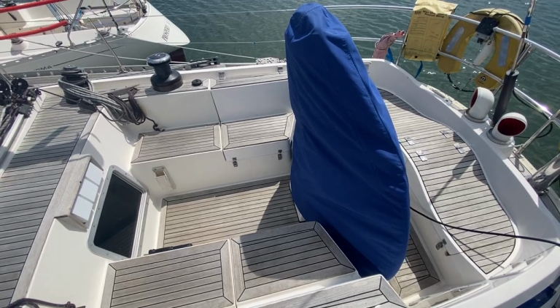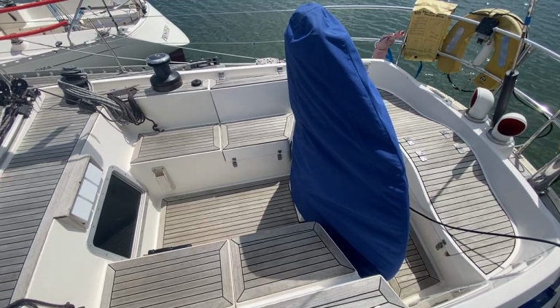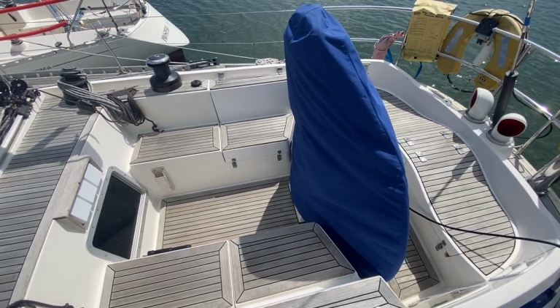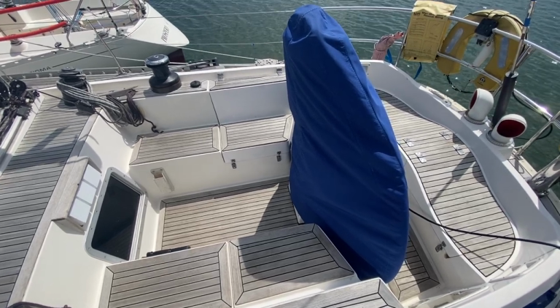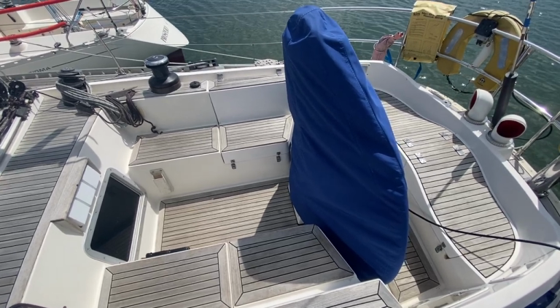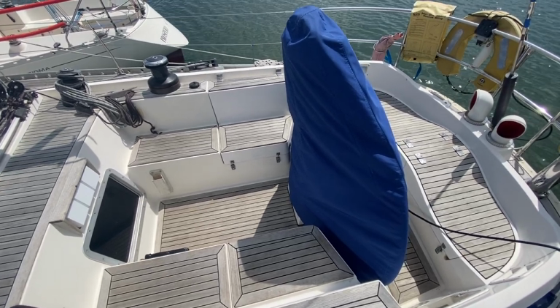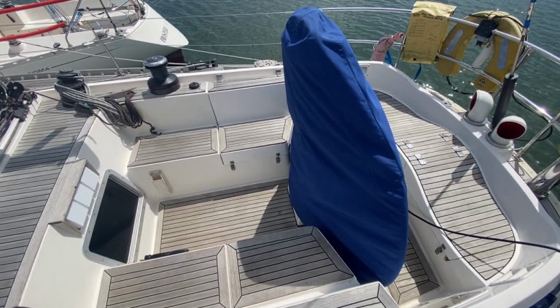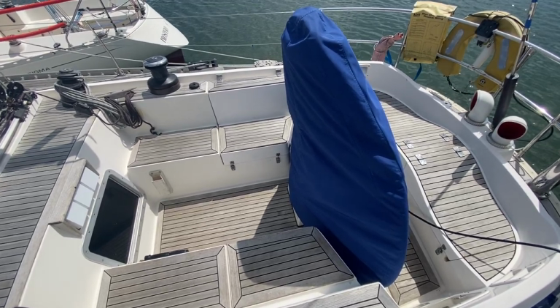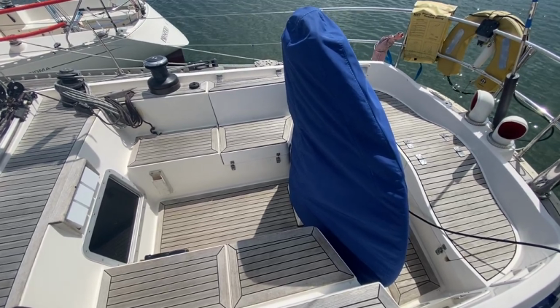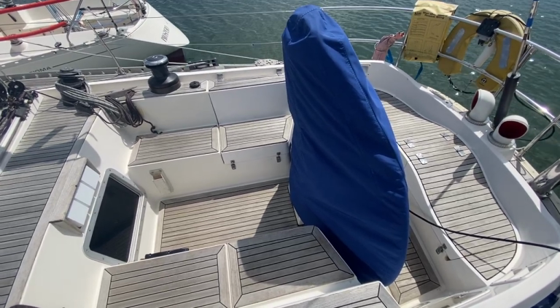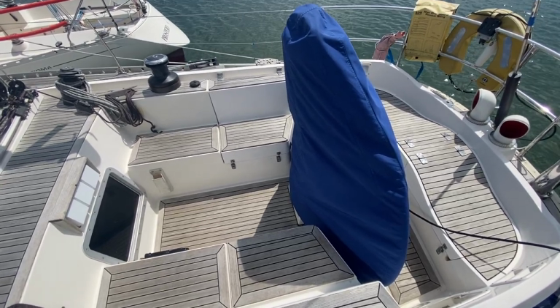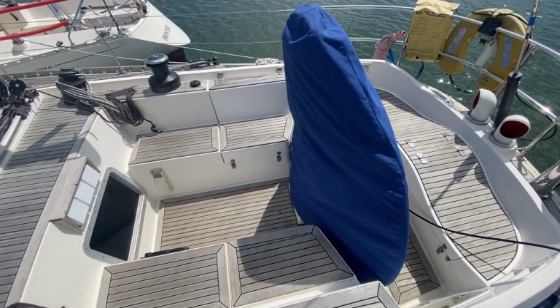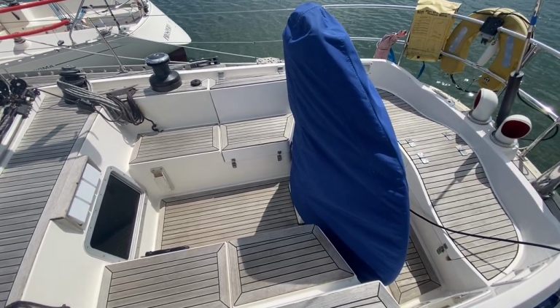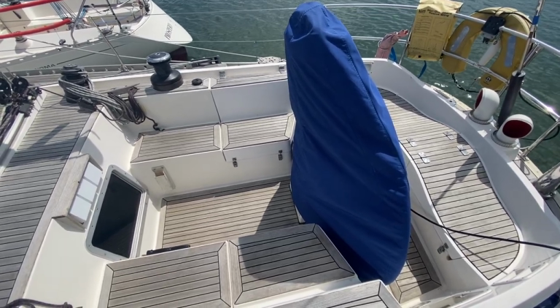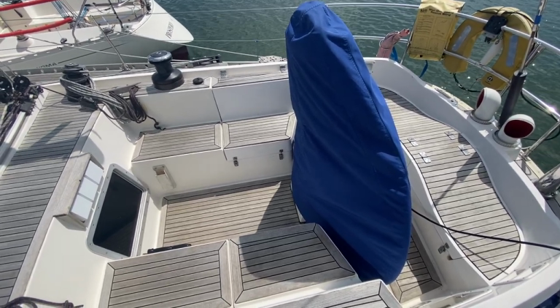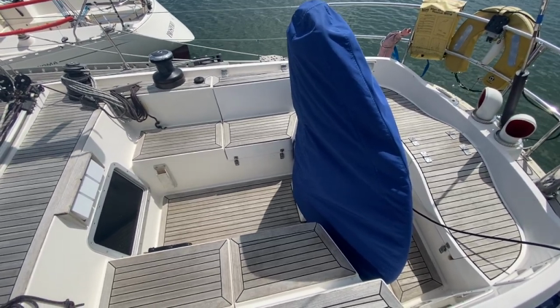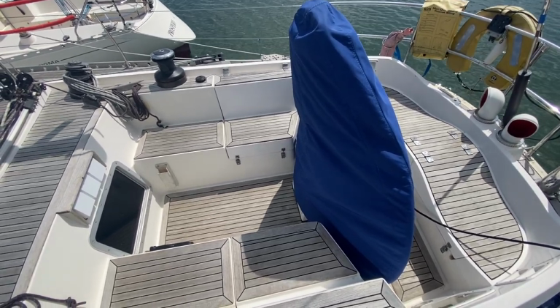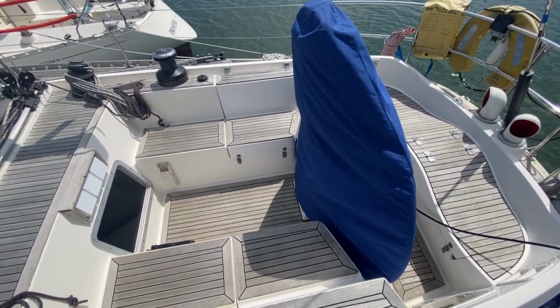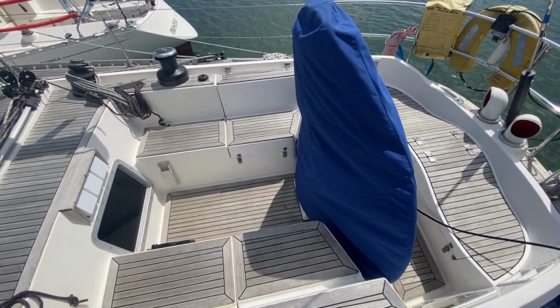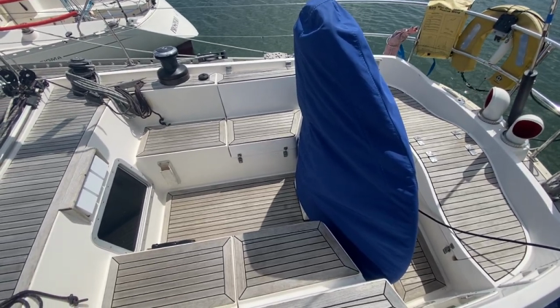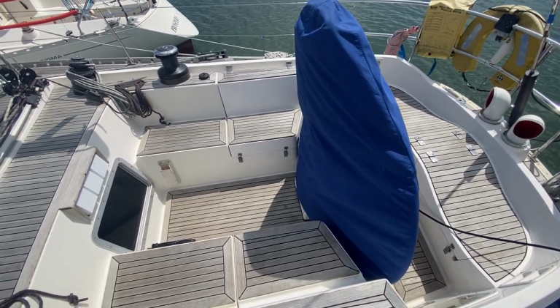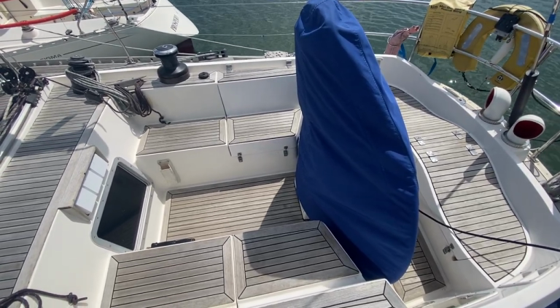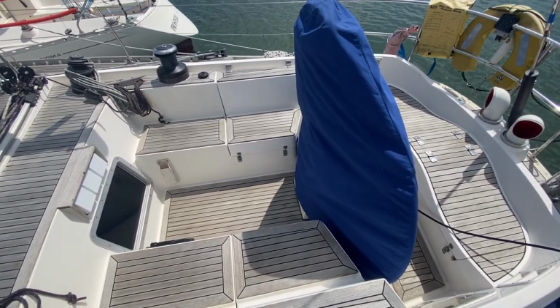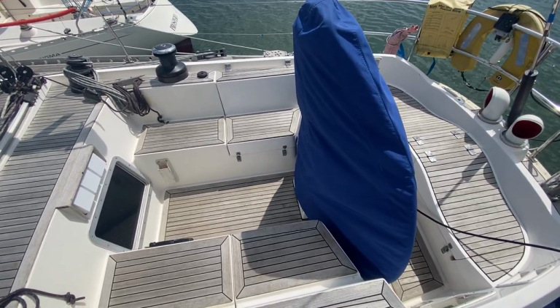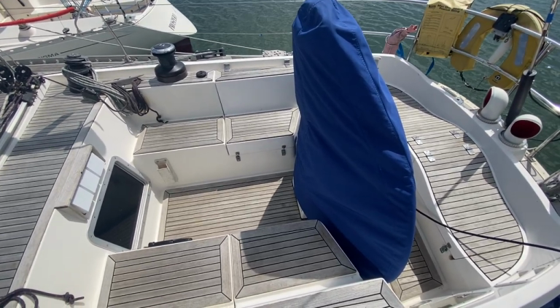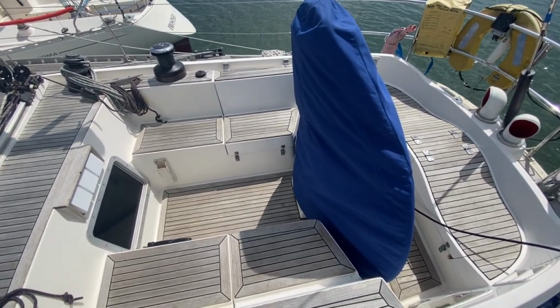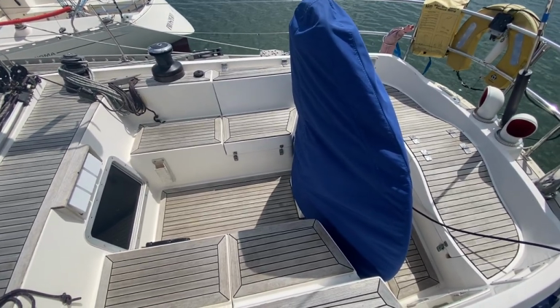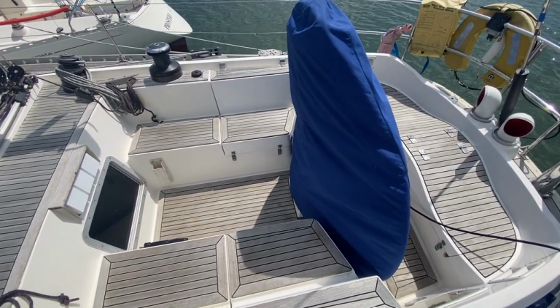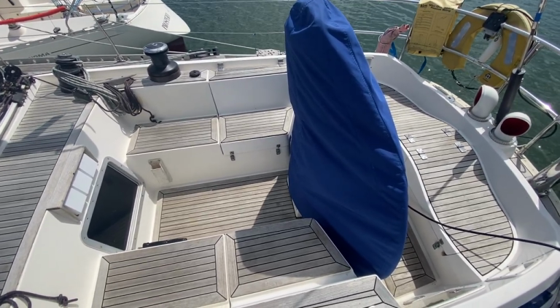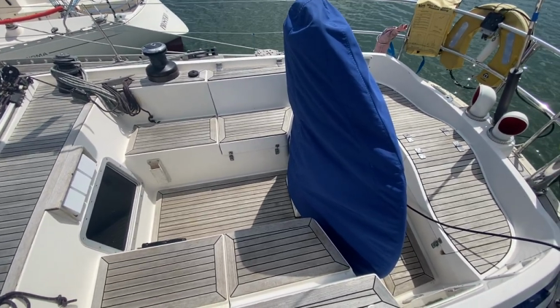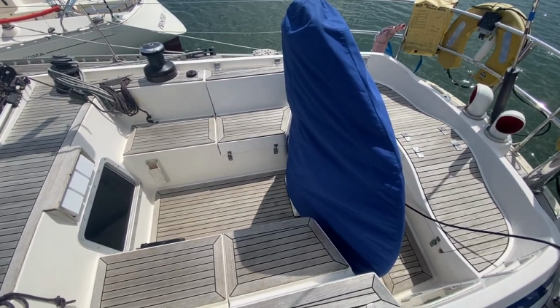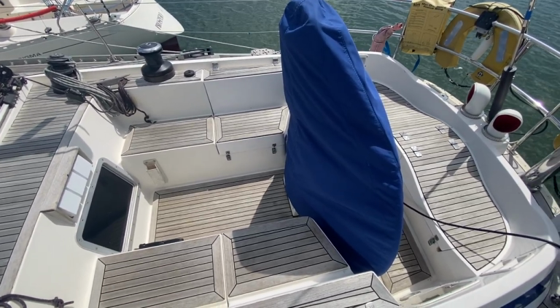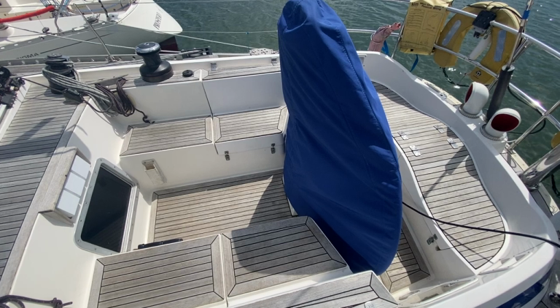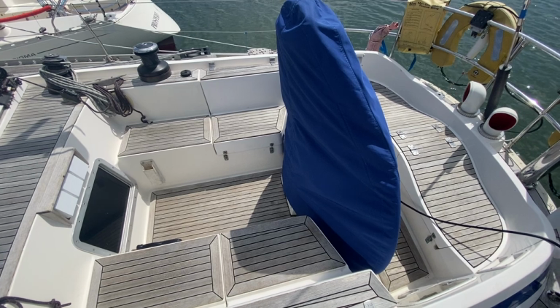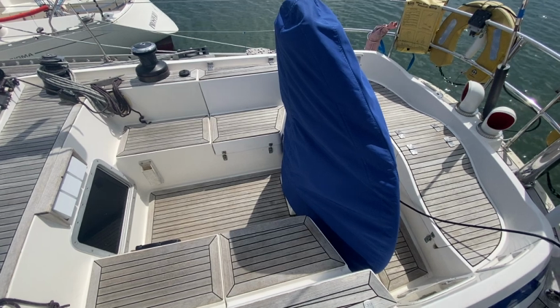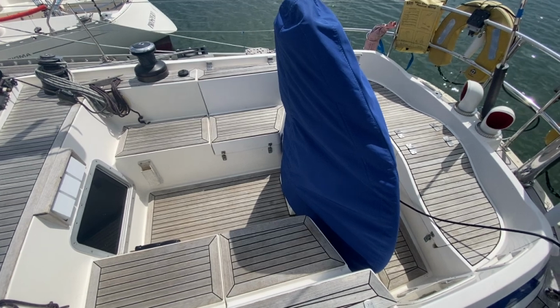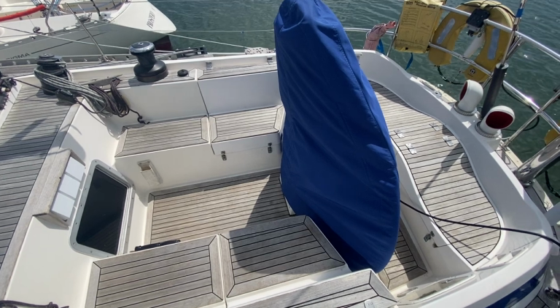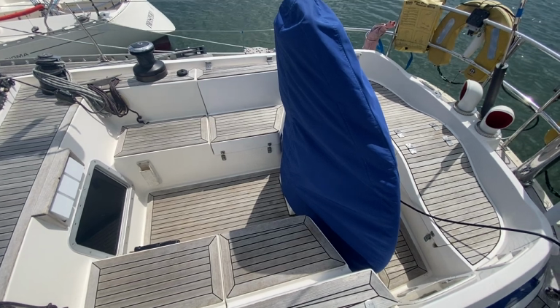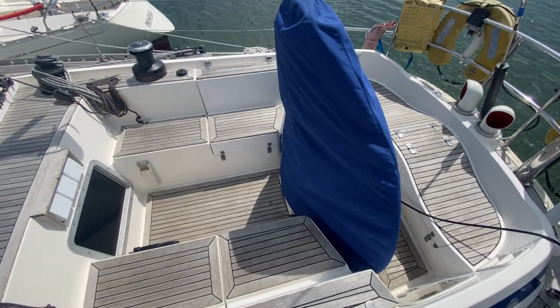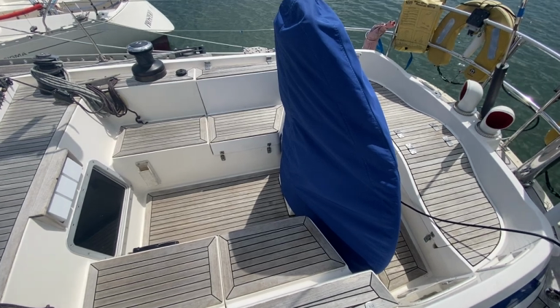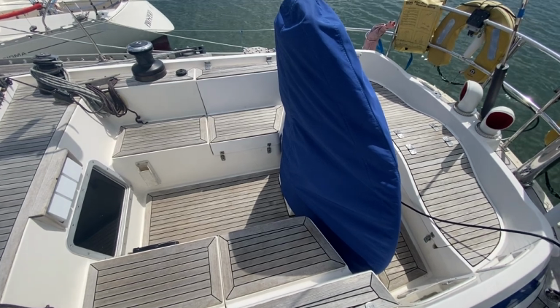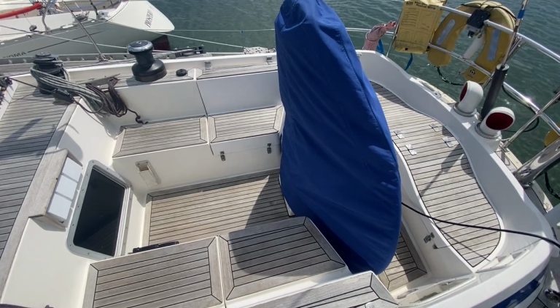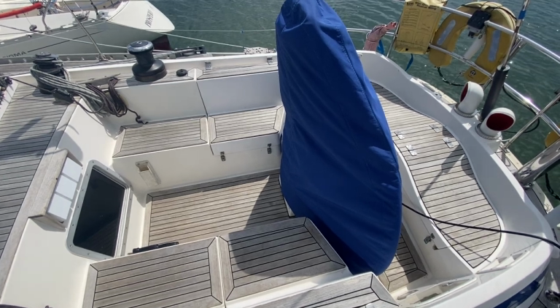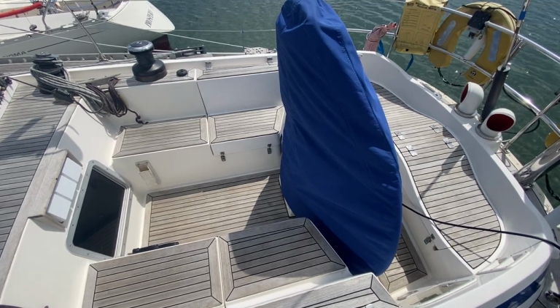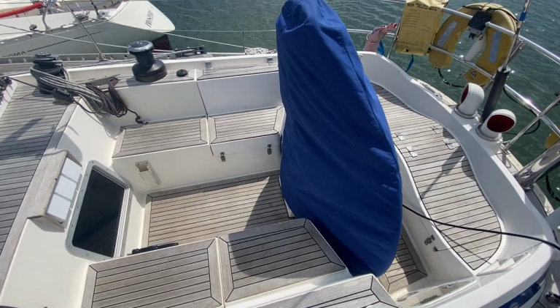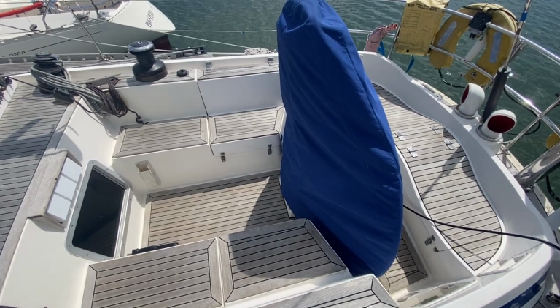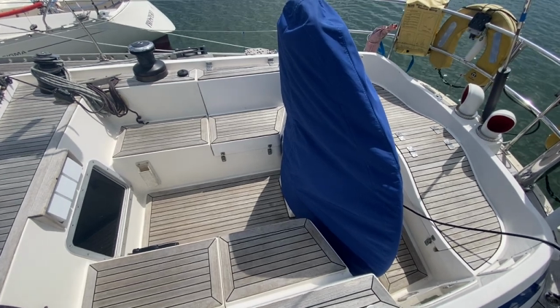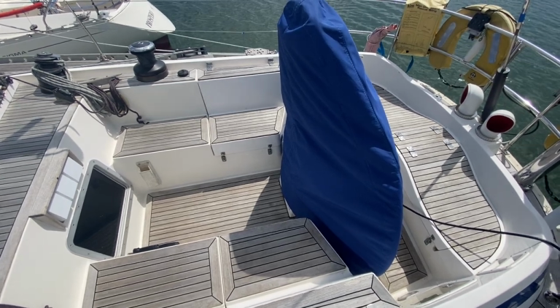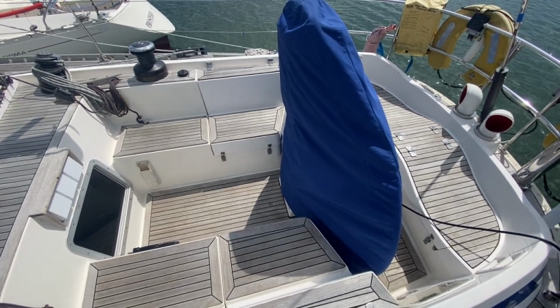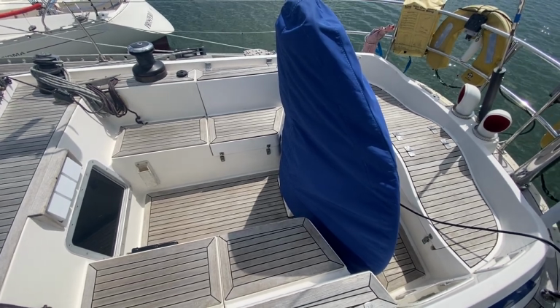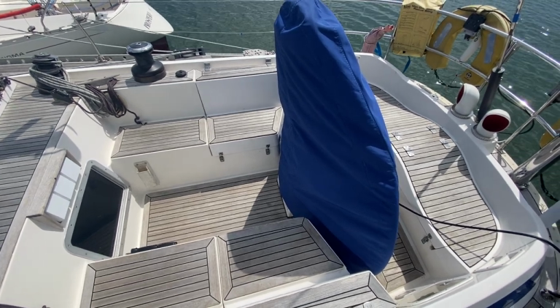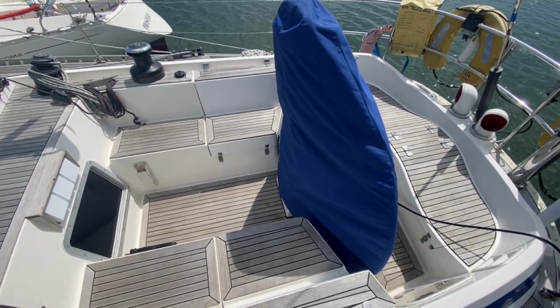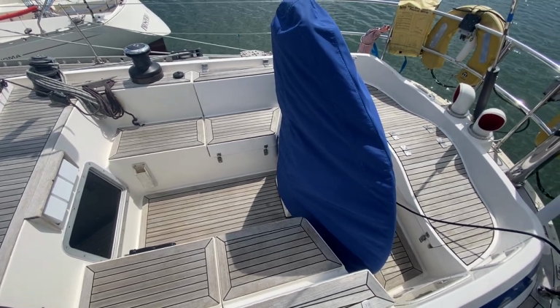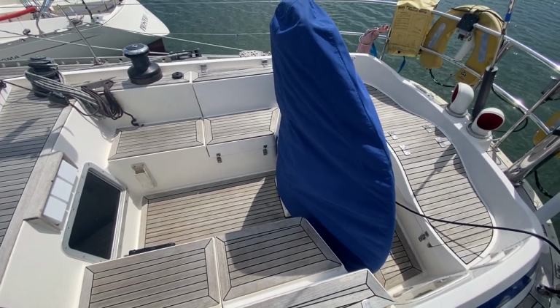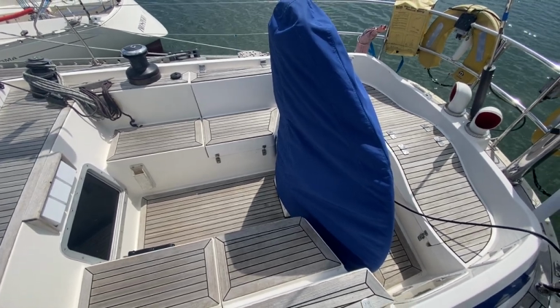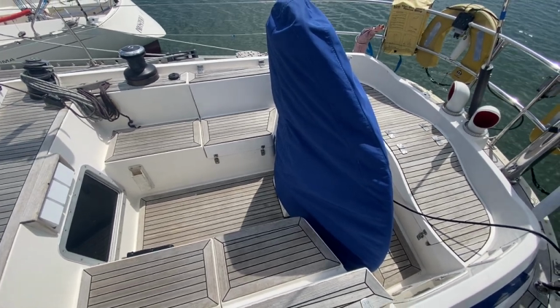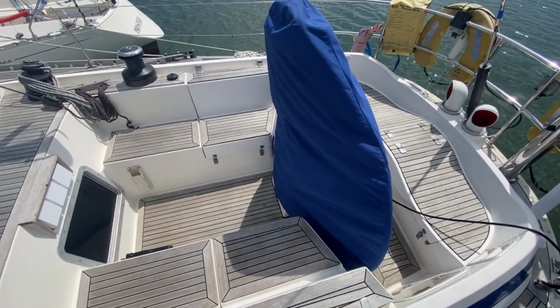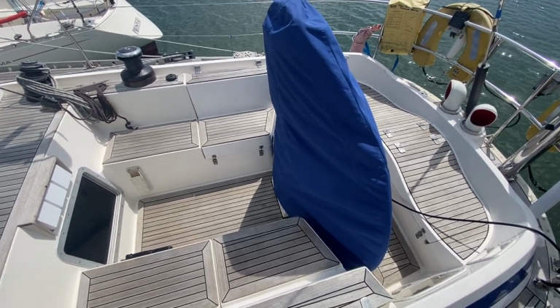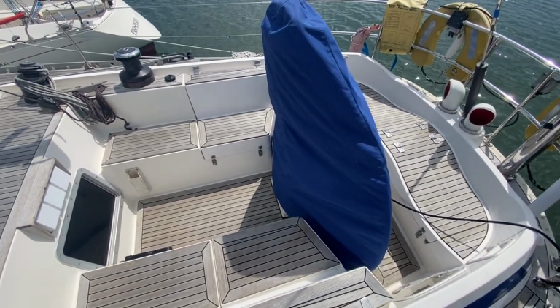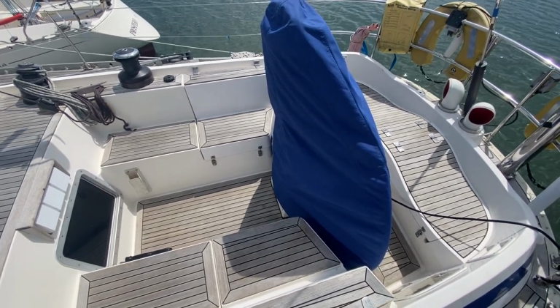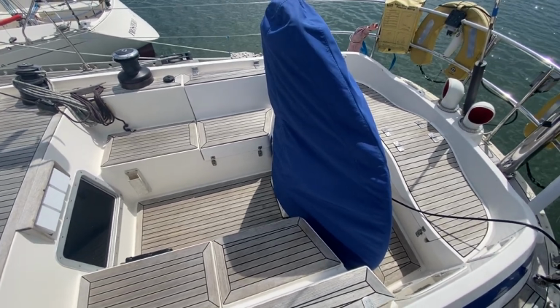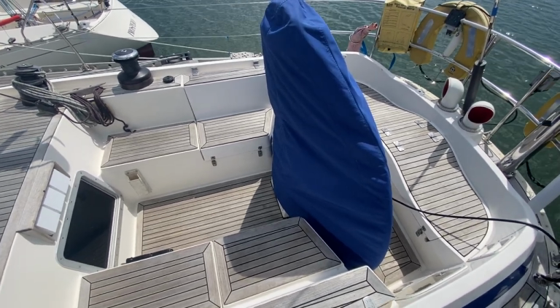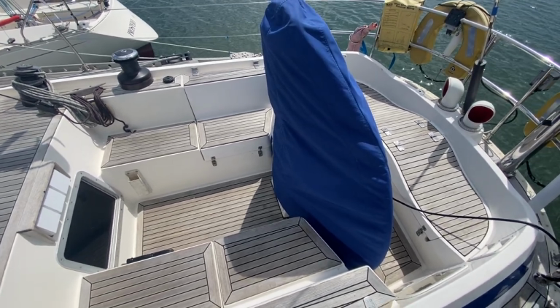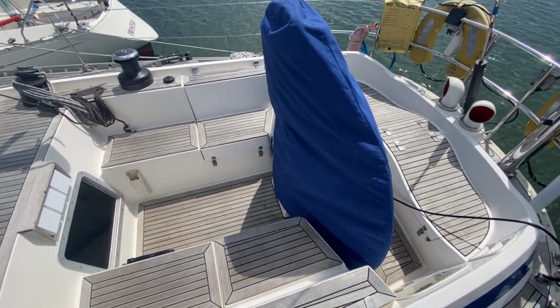Hi, this is Nick from Boatshid Hamble. I'm just going to give you an external tour of this Swan 46 we have for sale here at Boatshid Hamble.